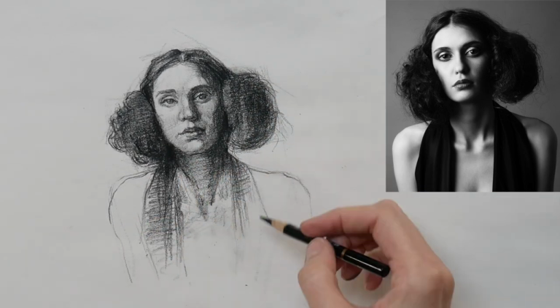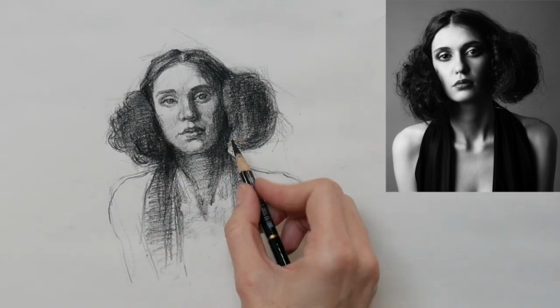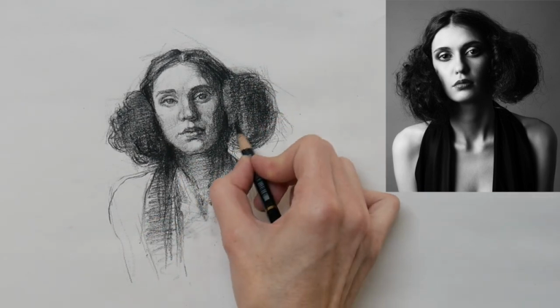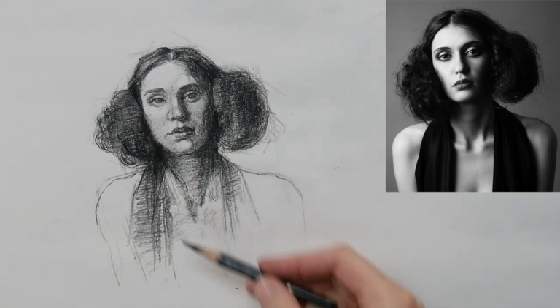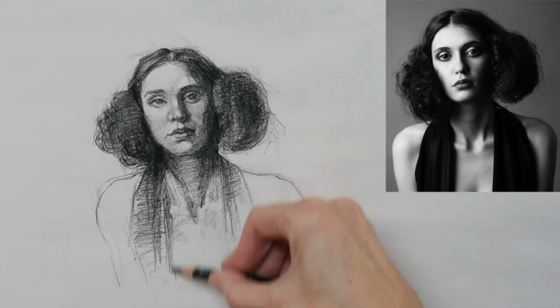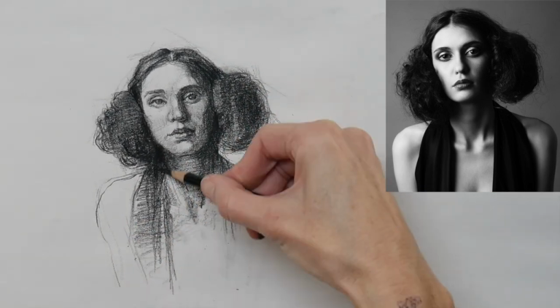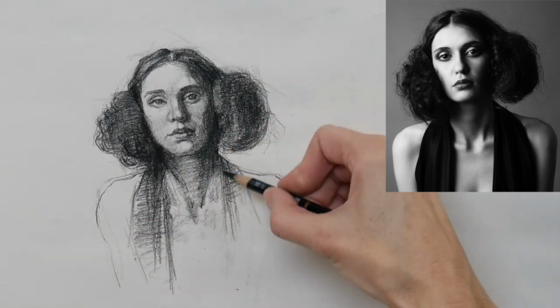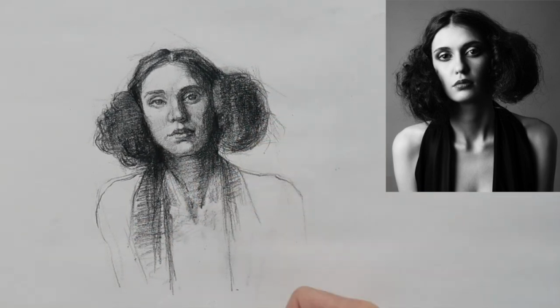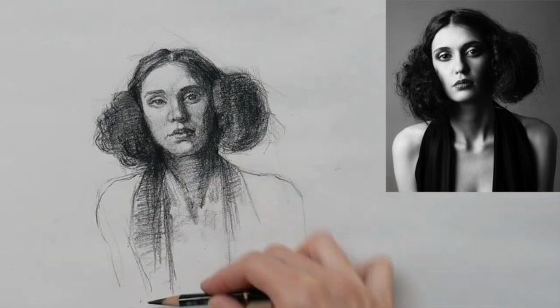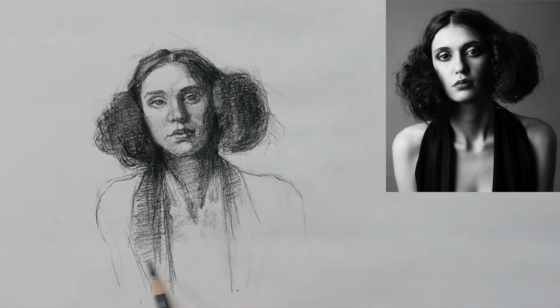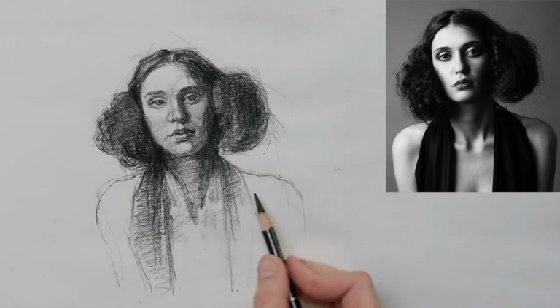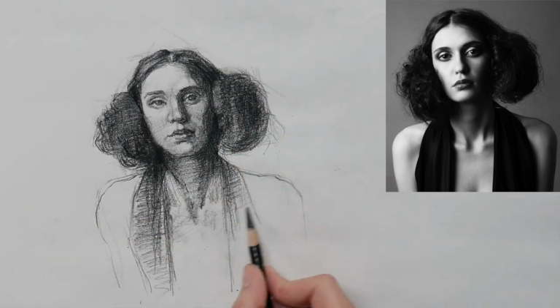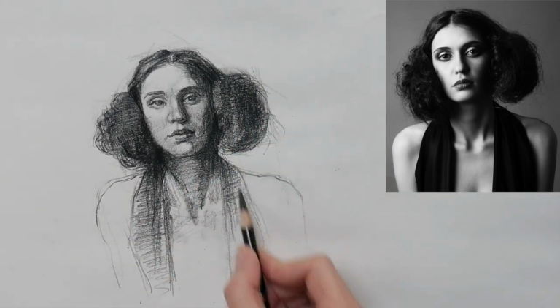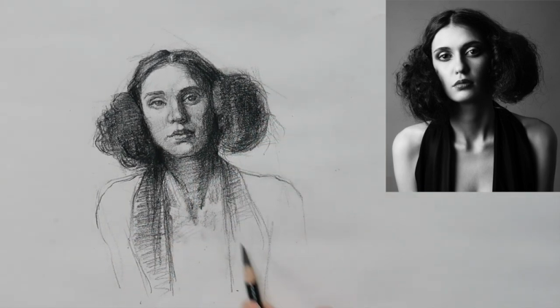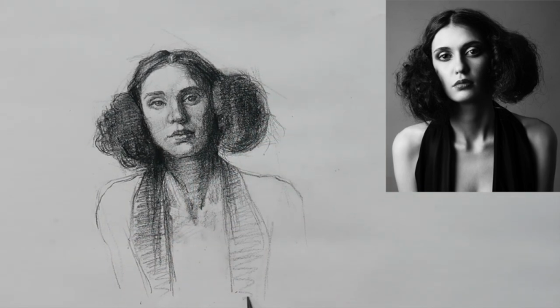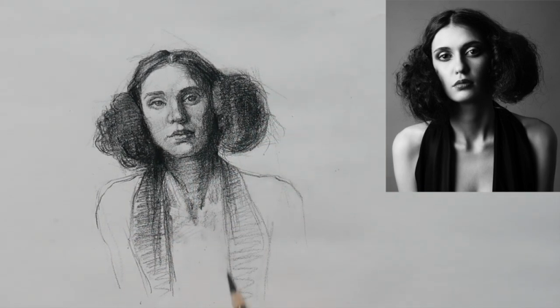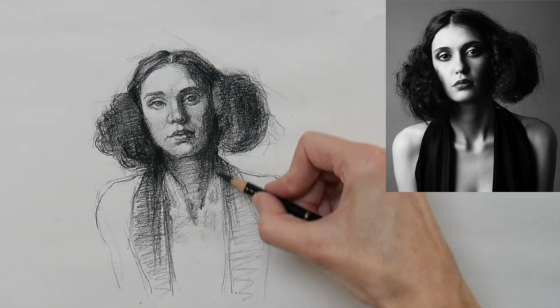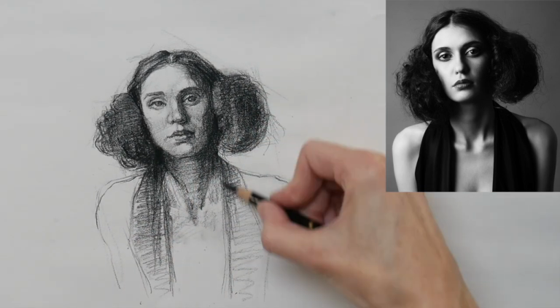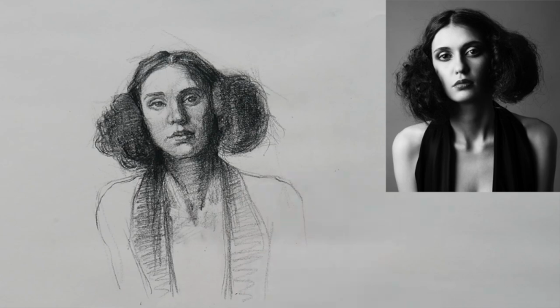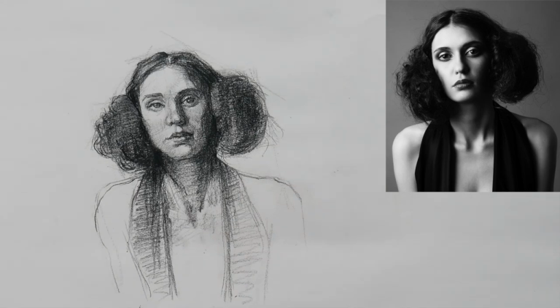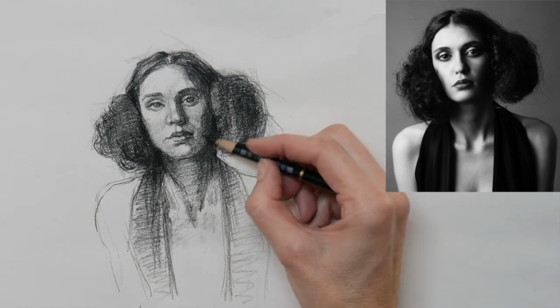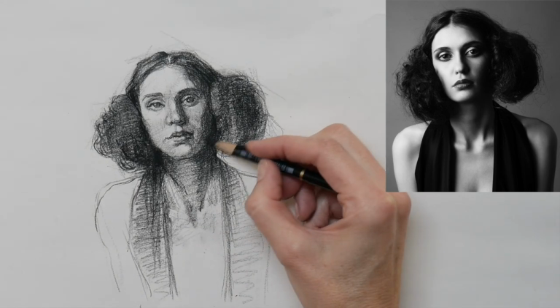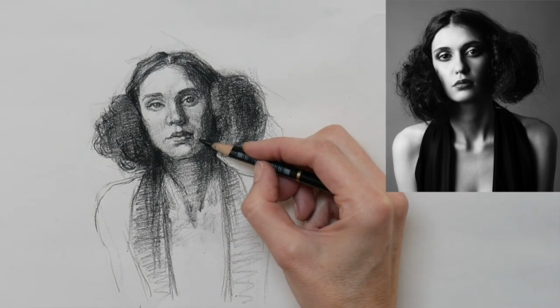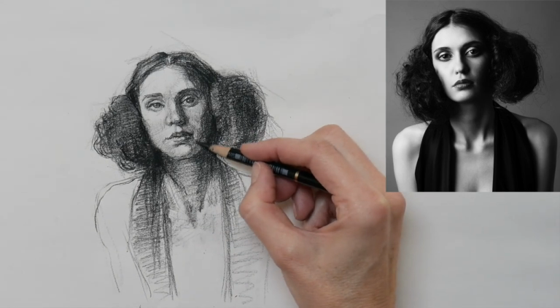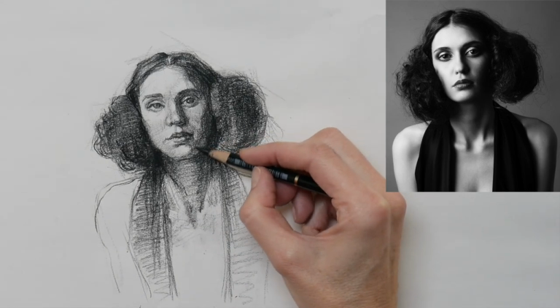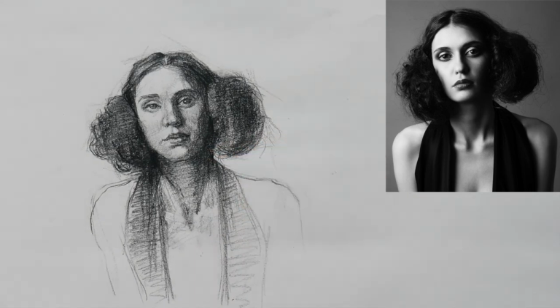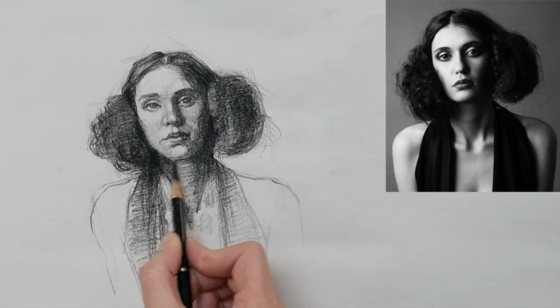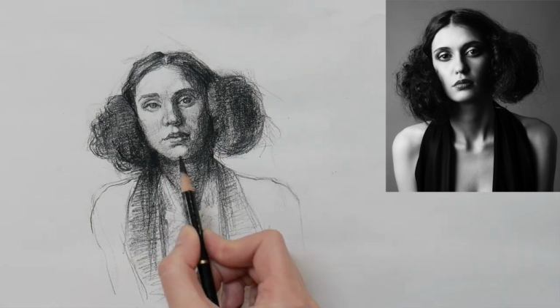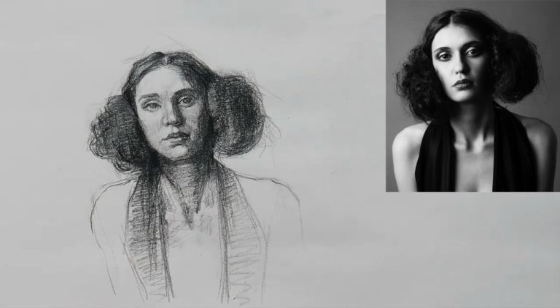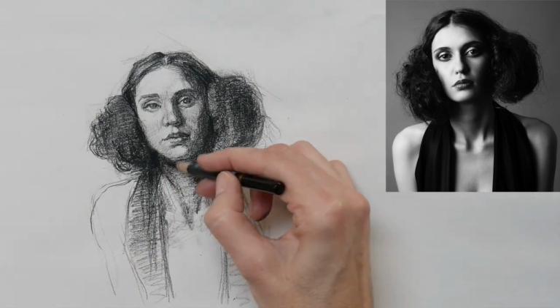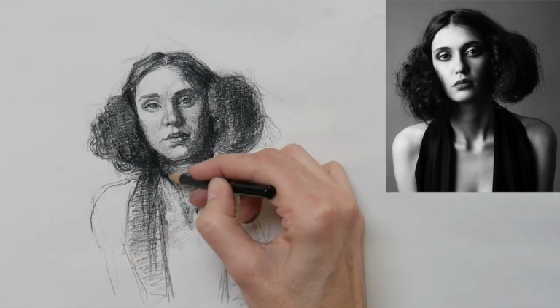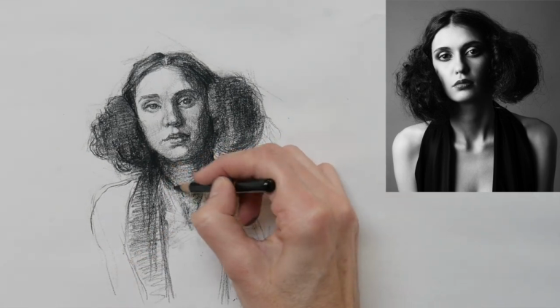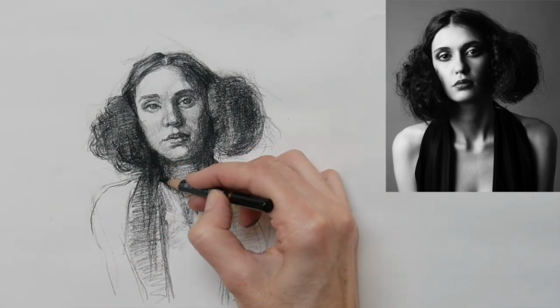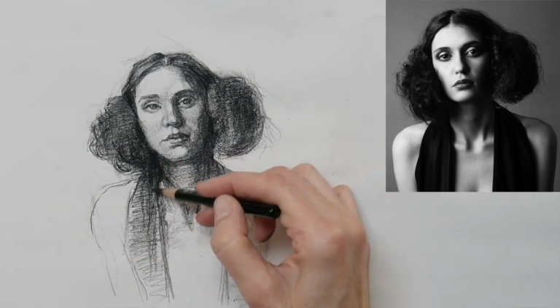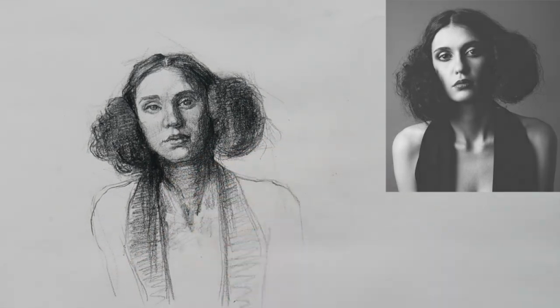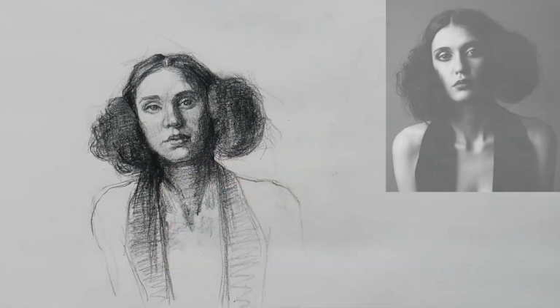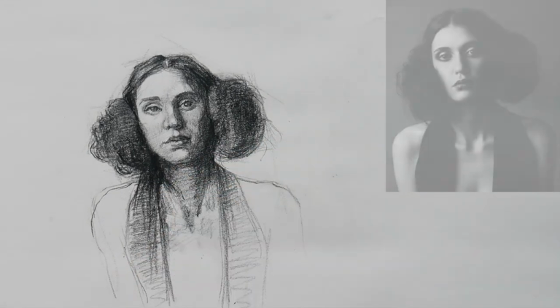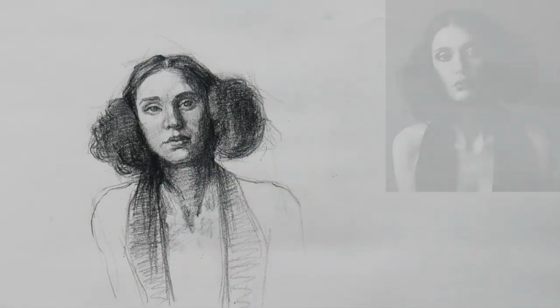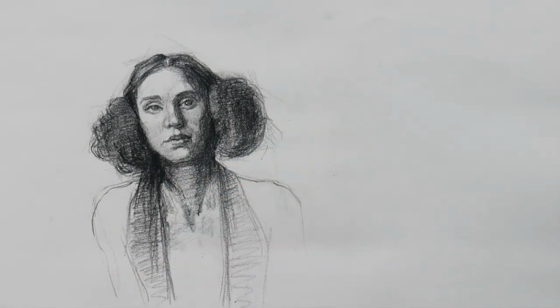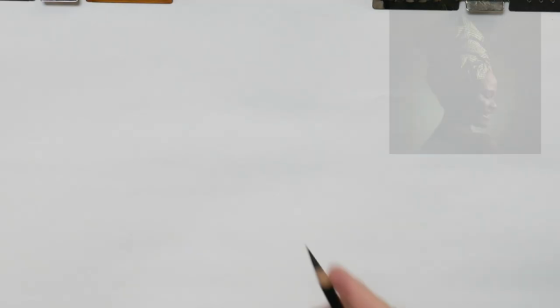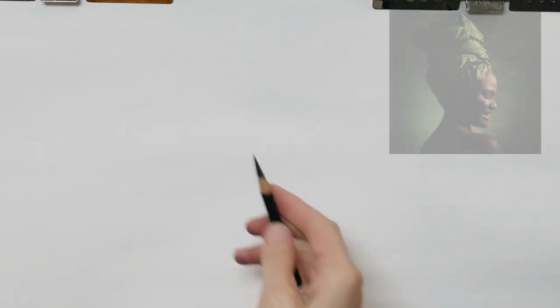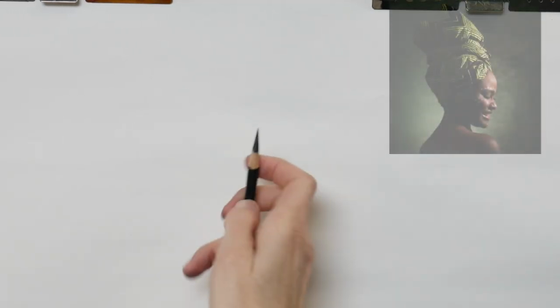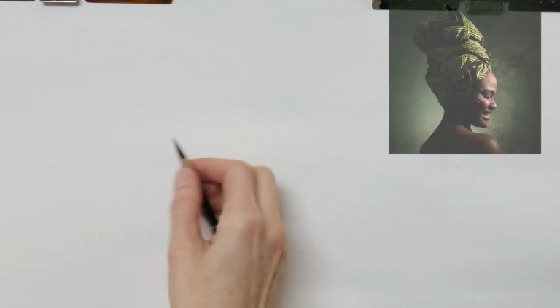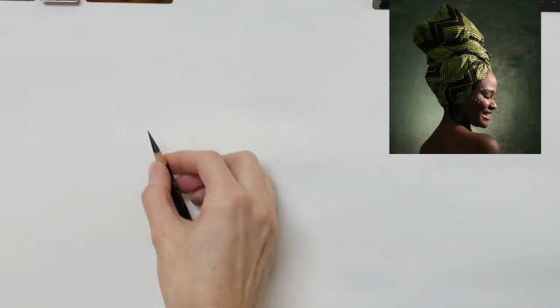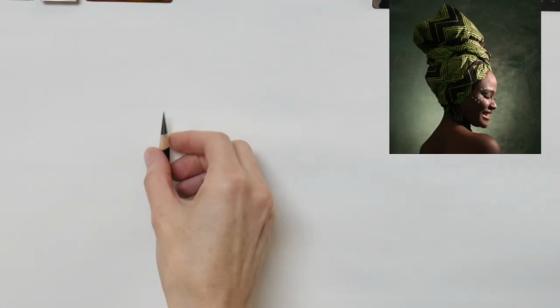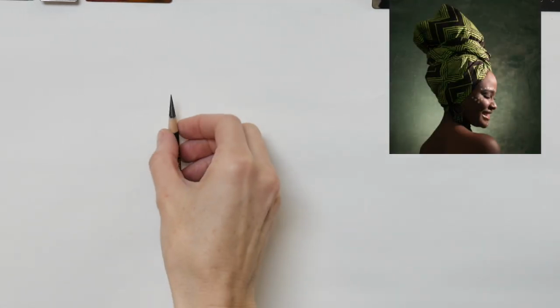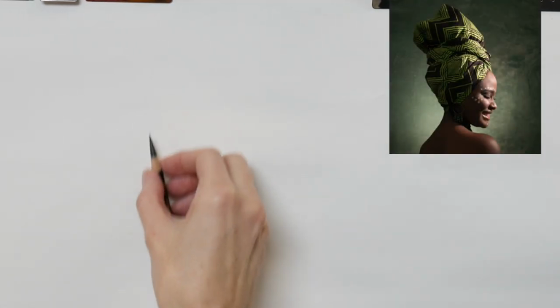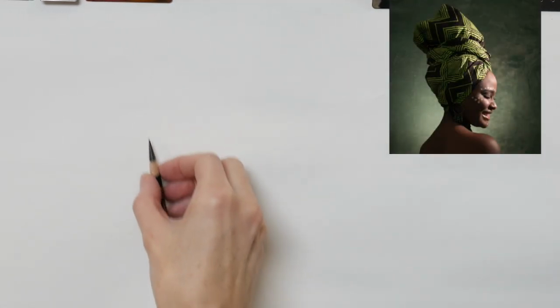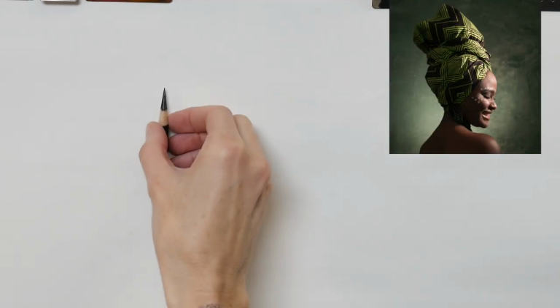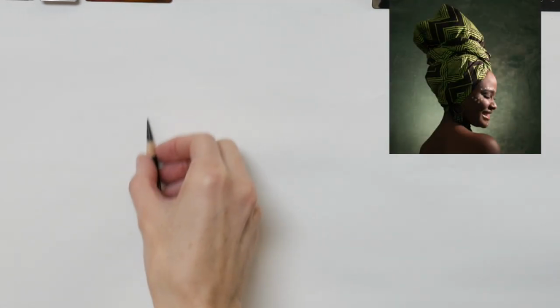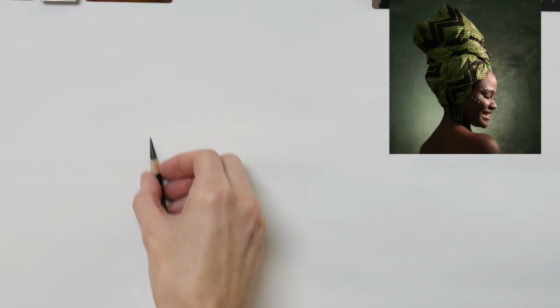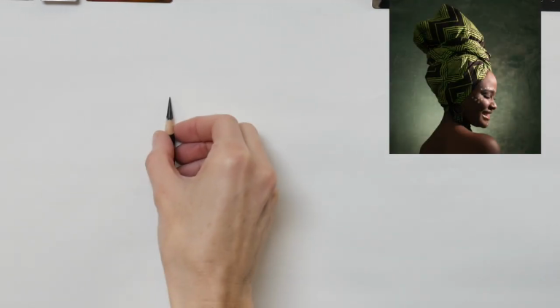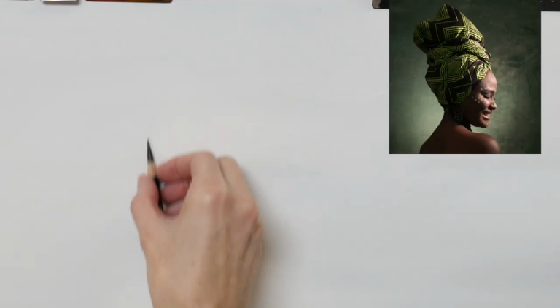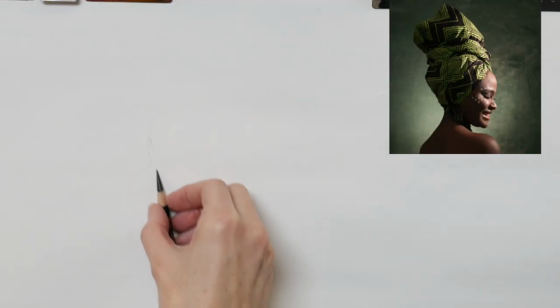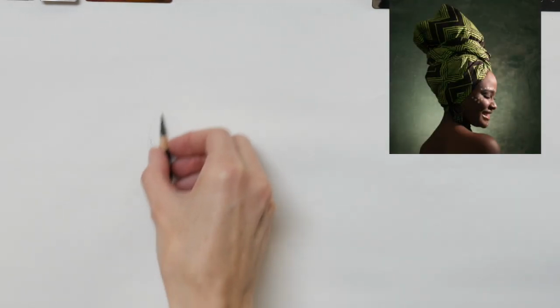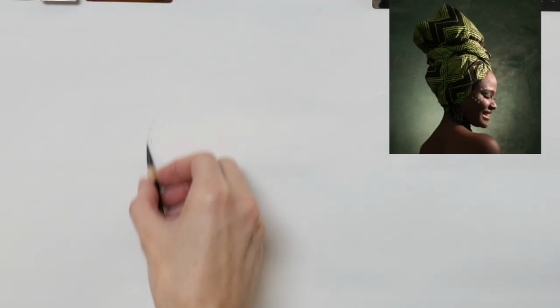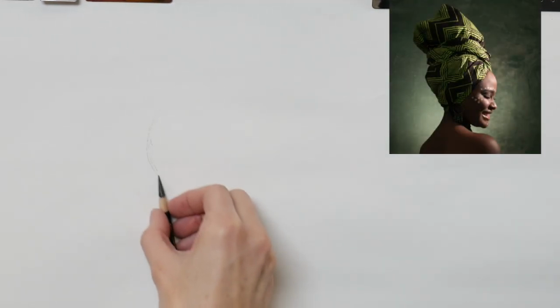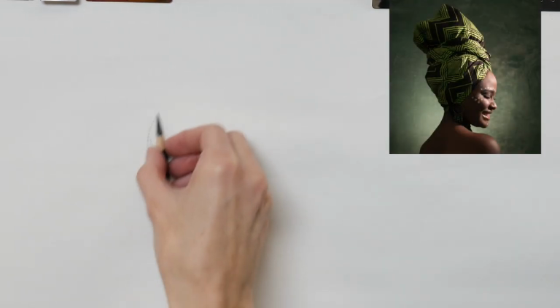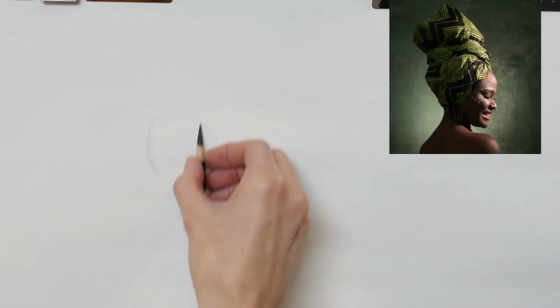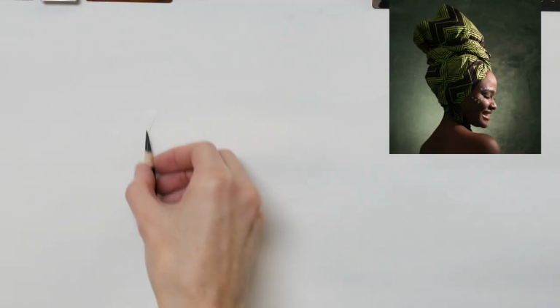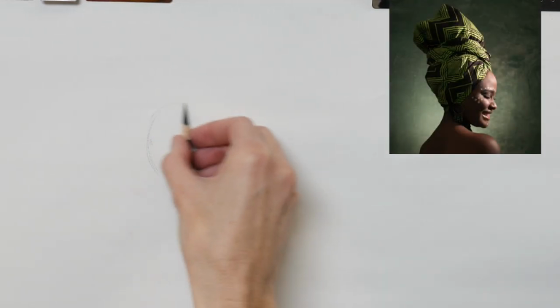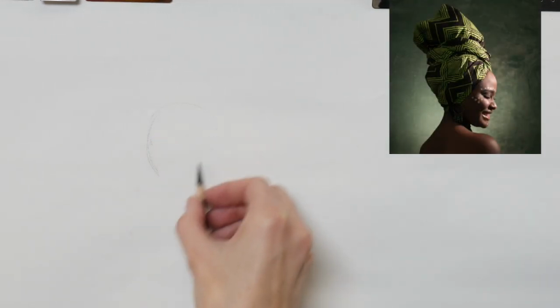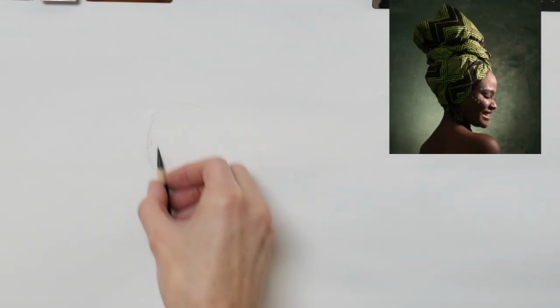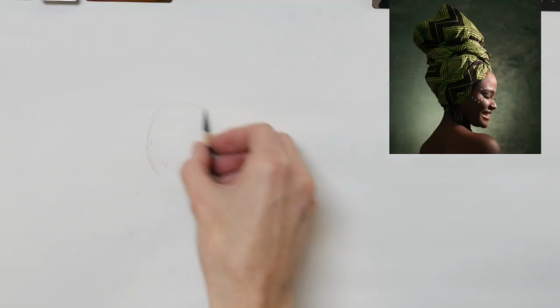And like that I get to focus on the expressive nature of my mark making and make this a portrait that reflects my own sensibilities.